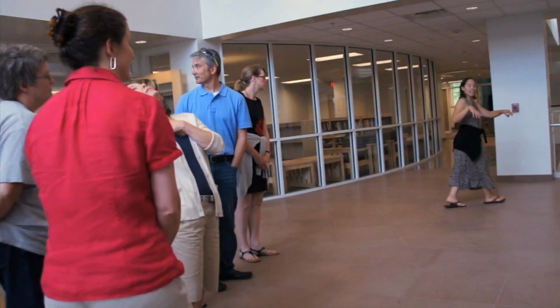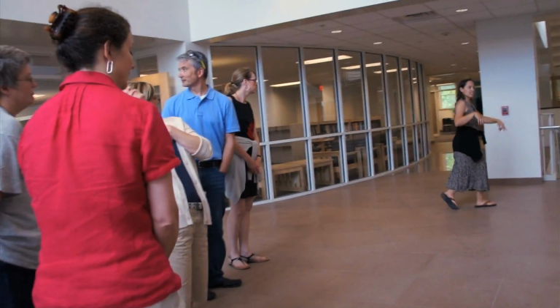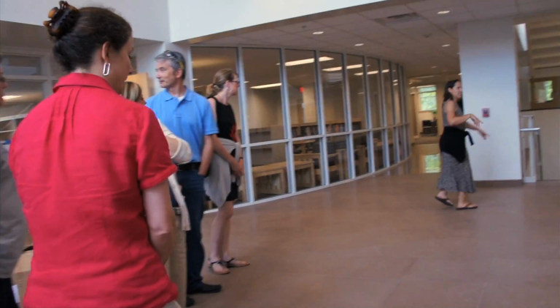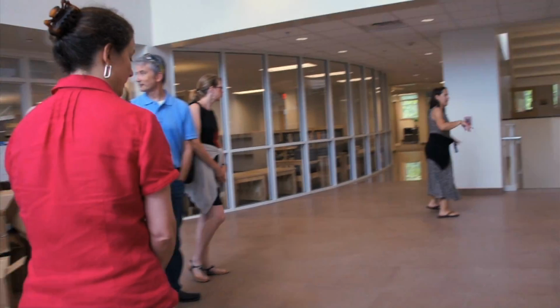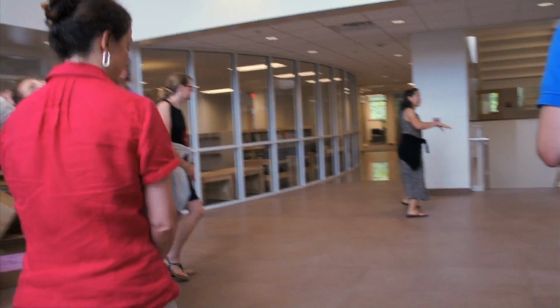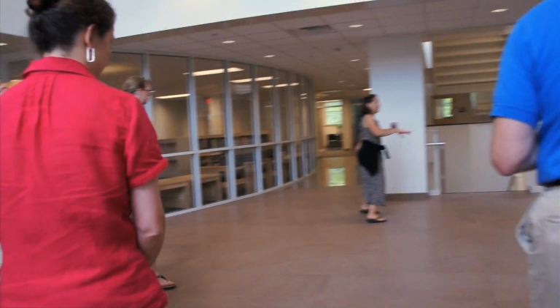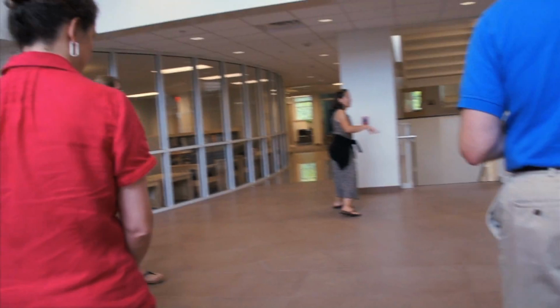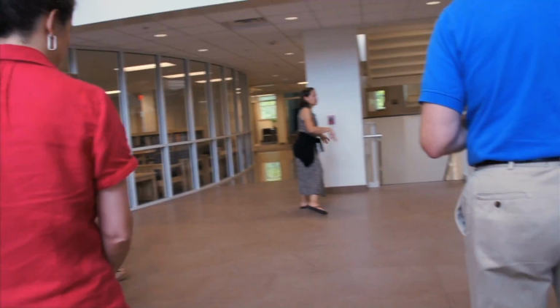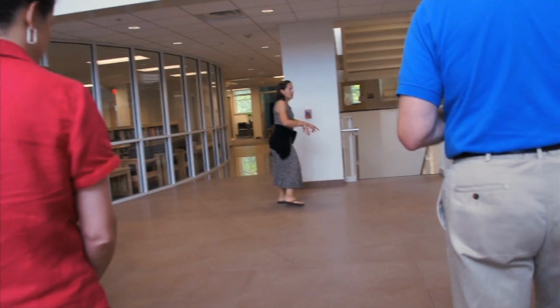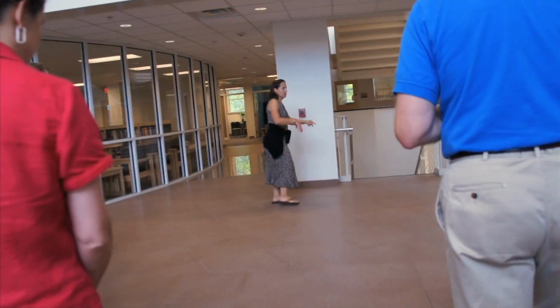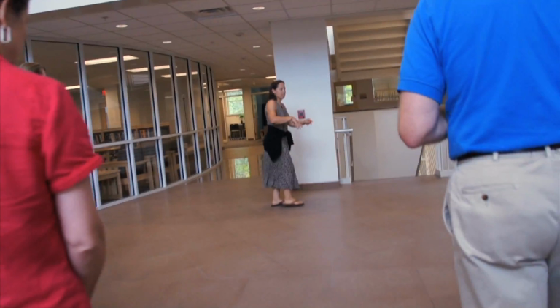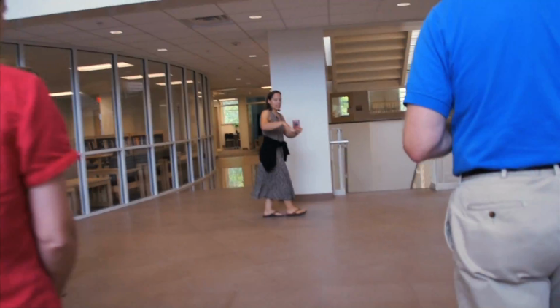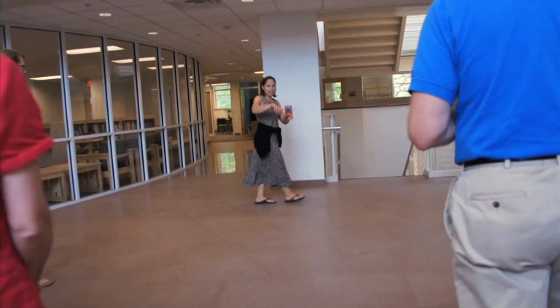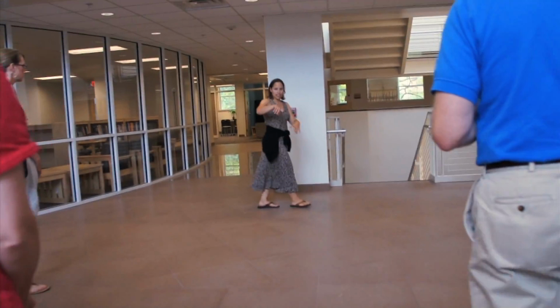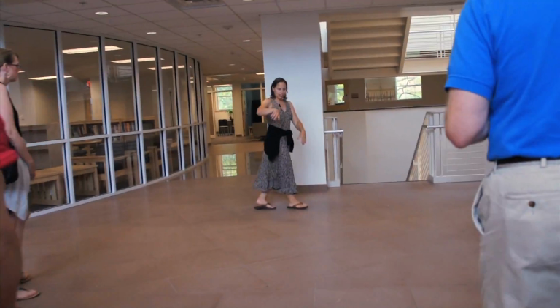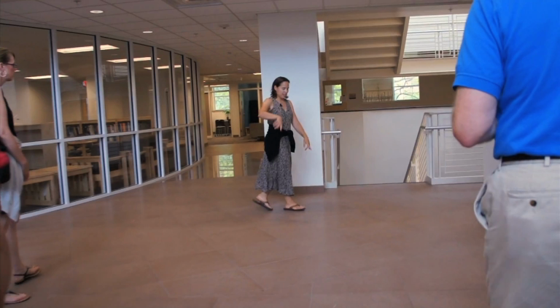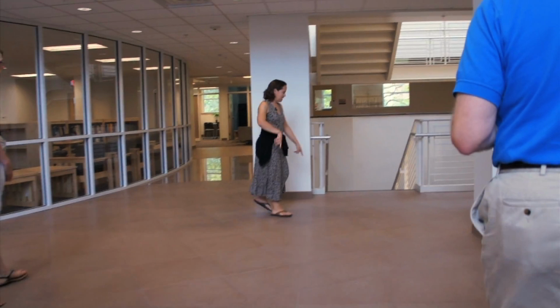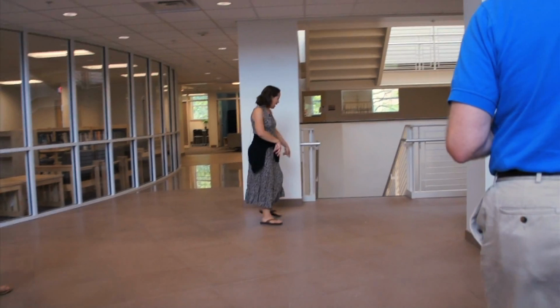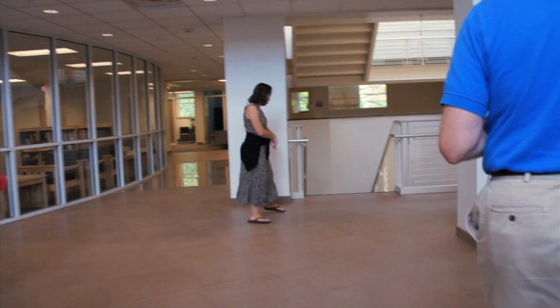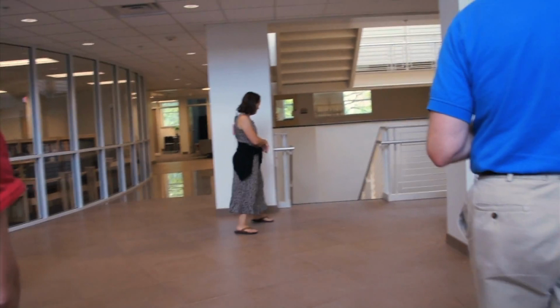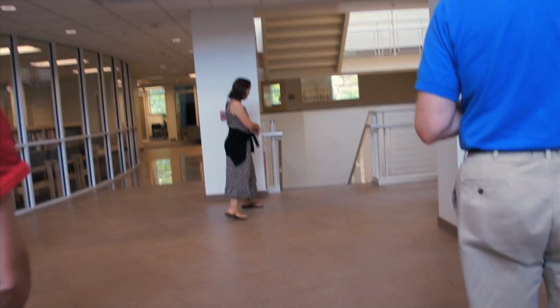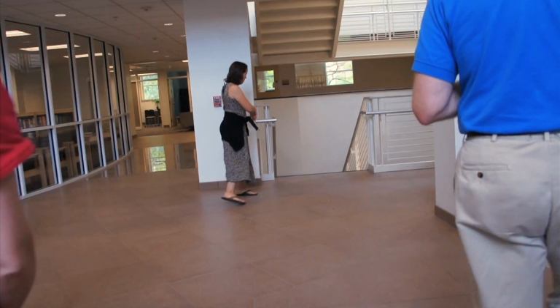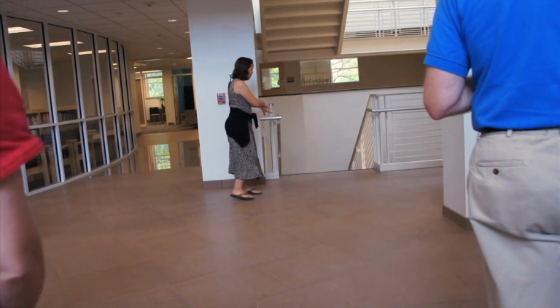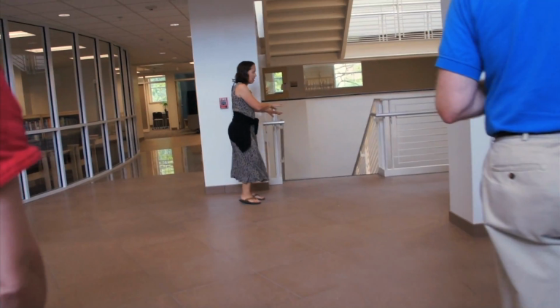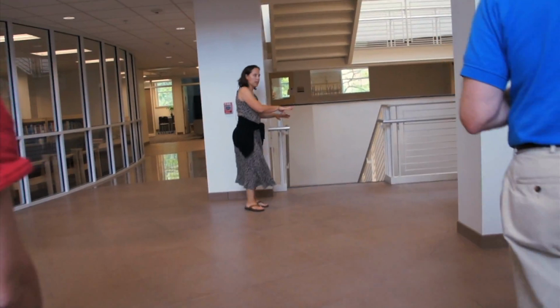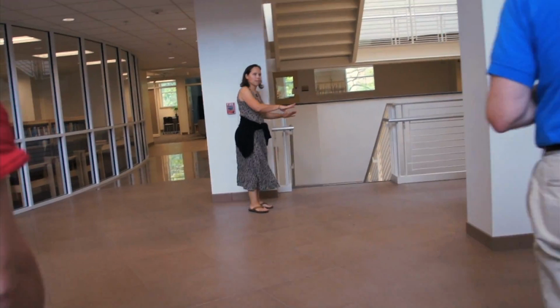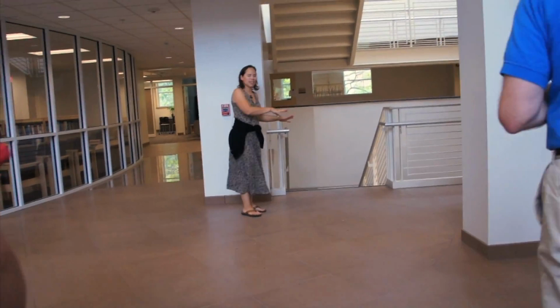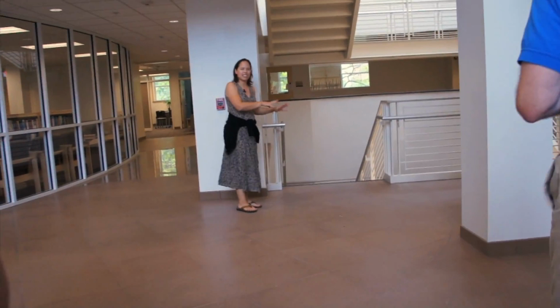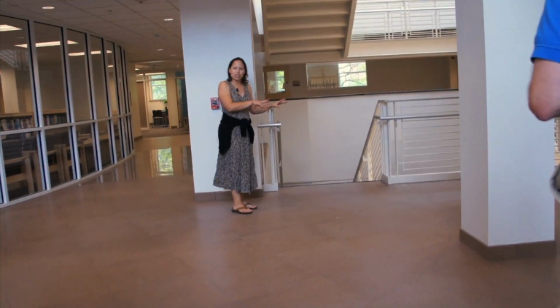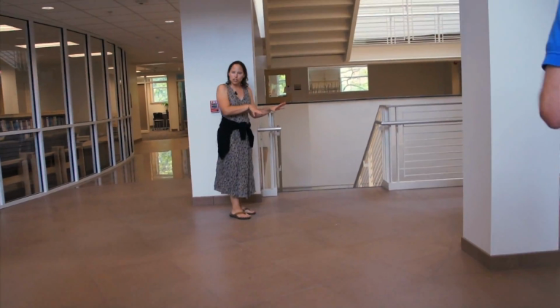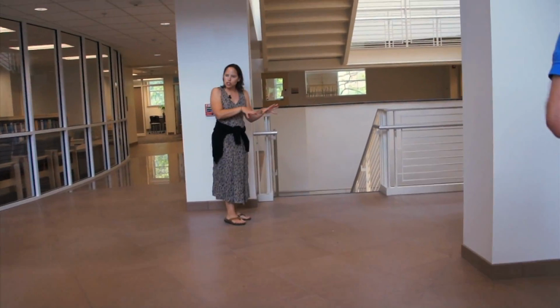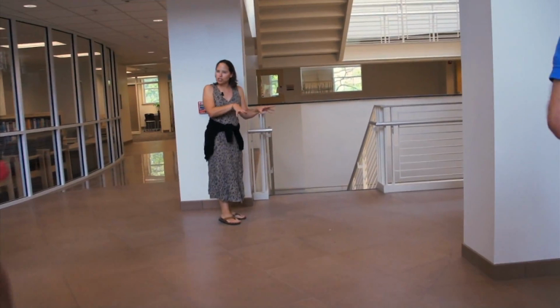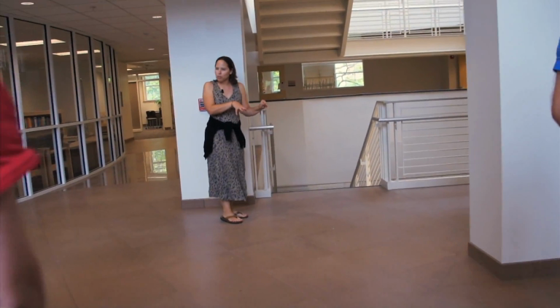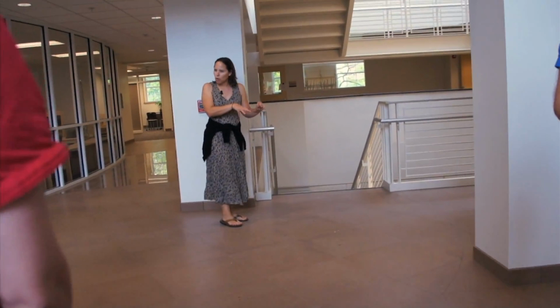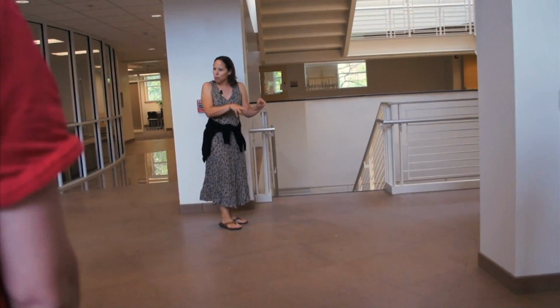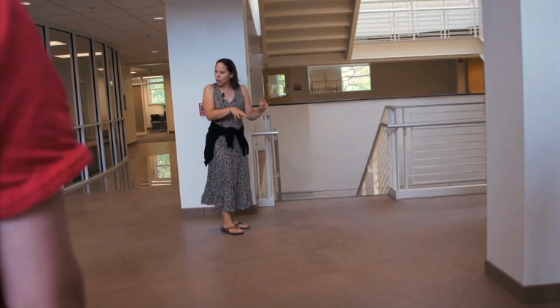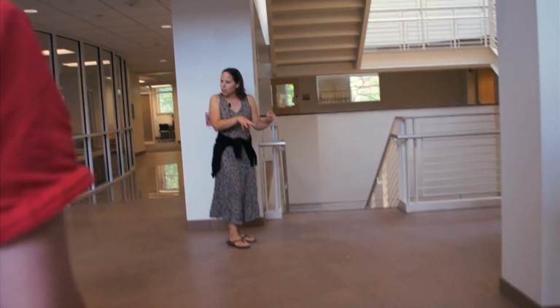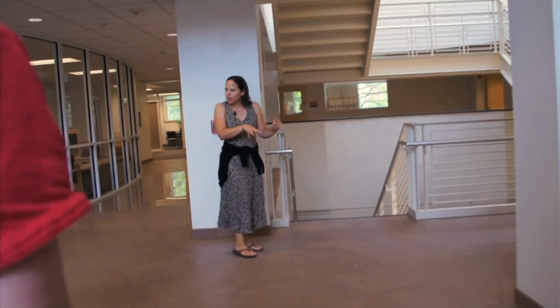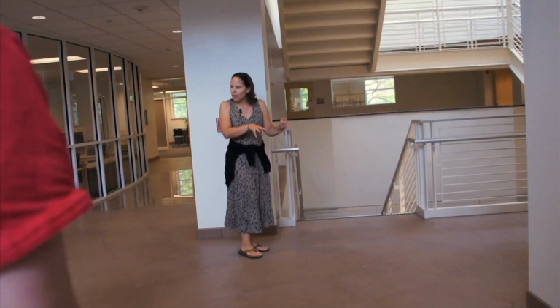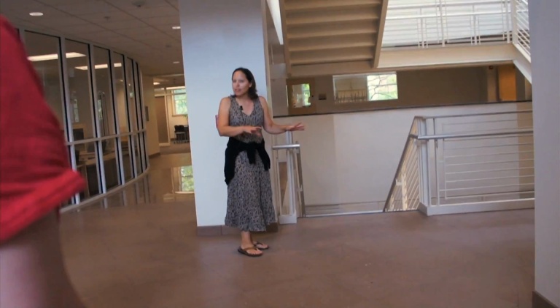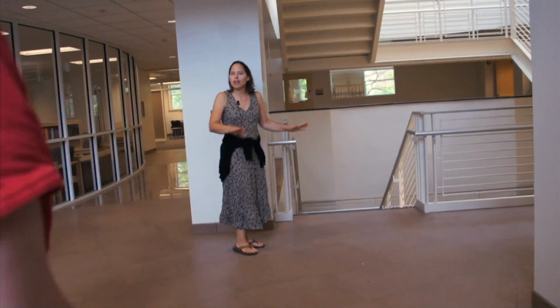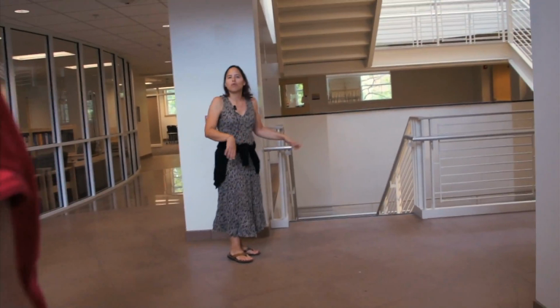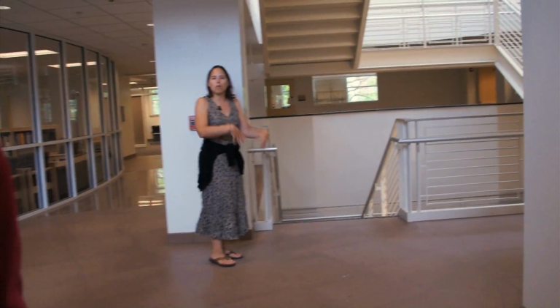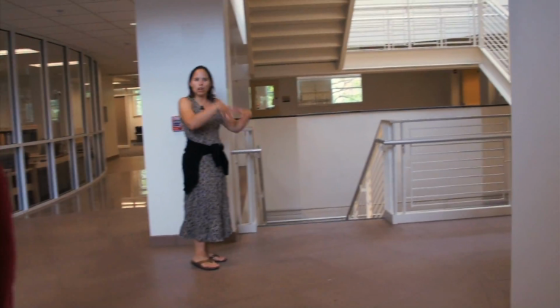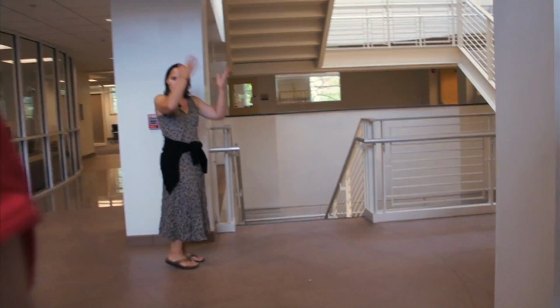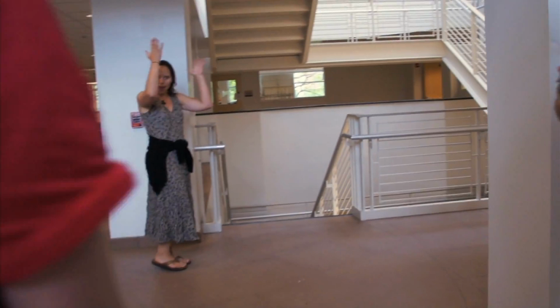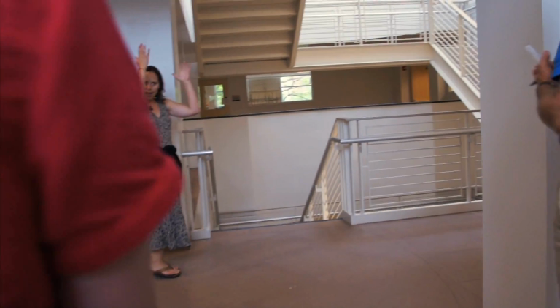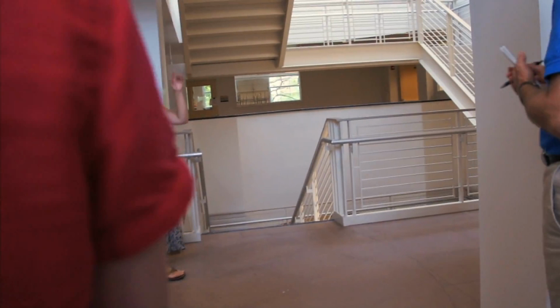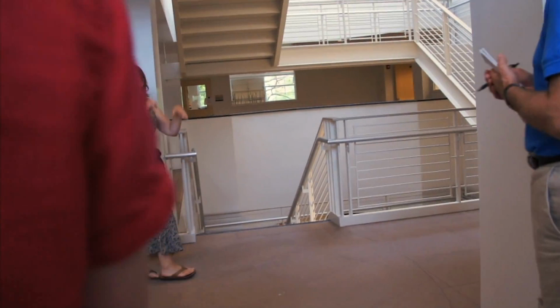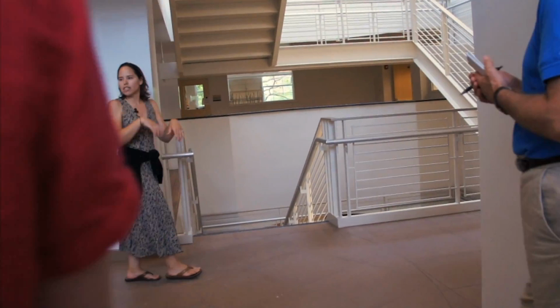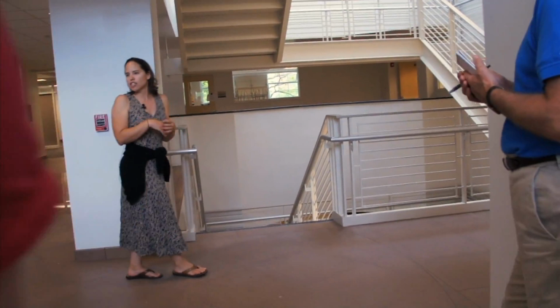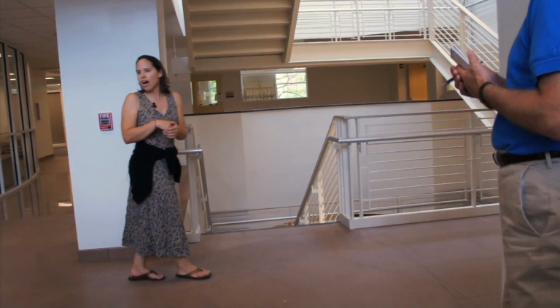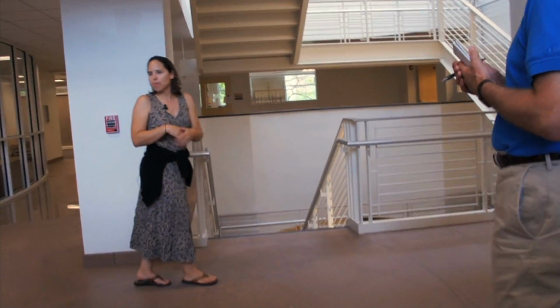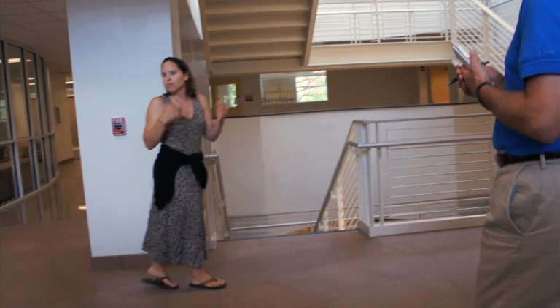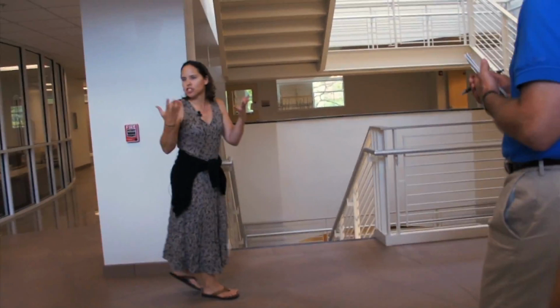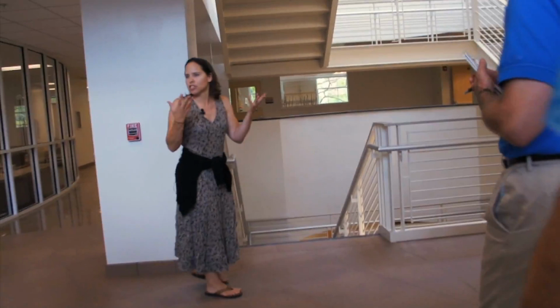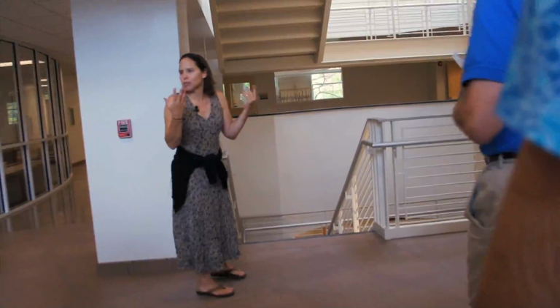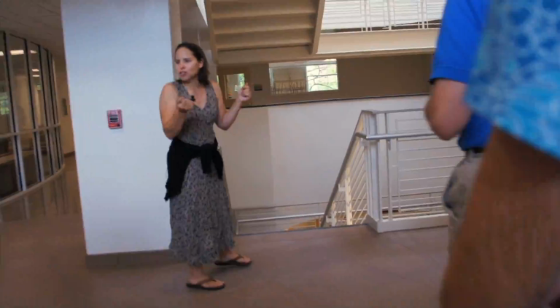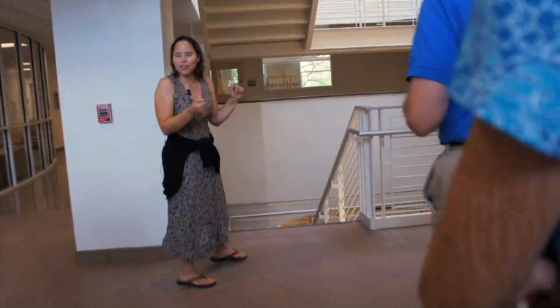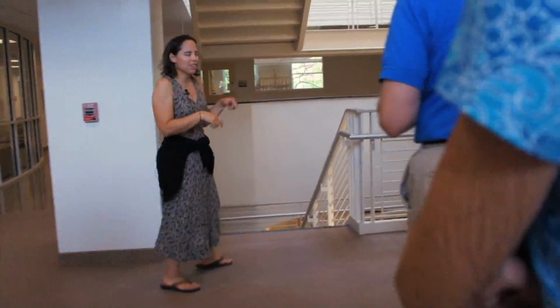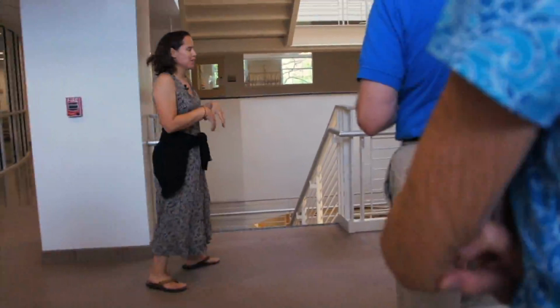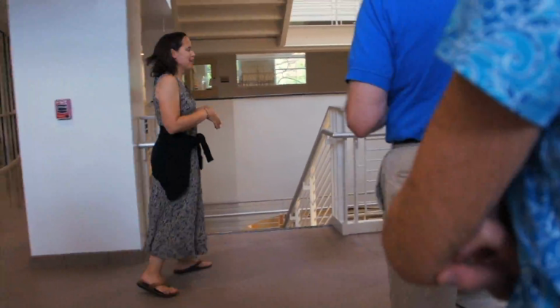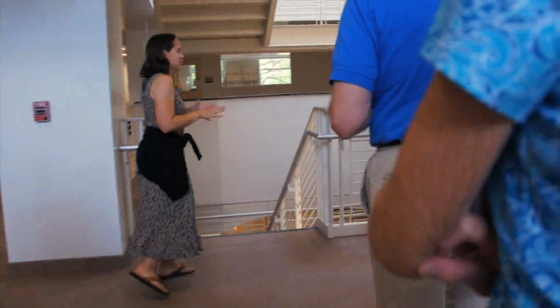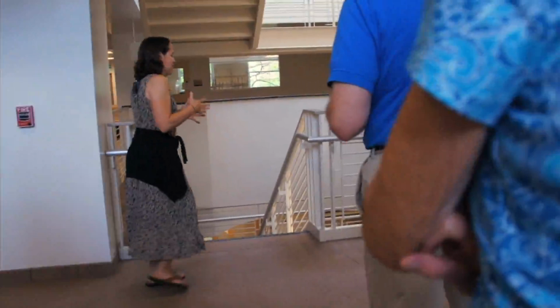Let's head down the grand stair. I'm going to take us down to the bottom because there's still more work going on there, and we'll work our way up to the top, which is the most finished spaces.